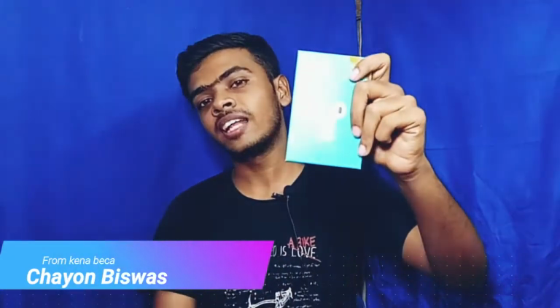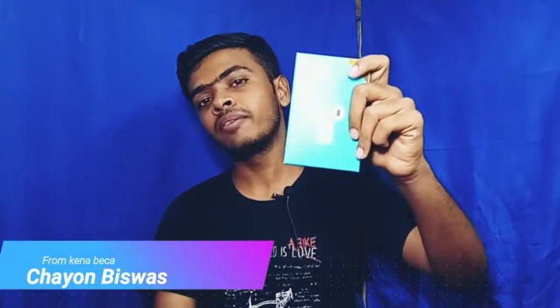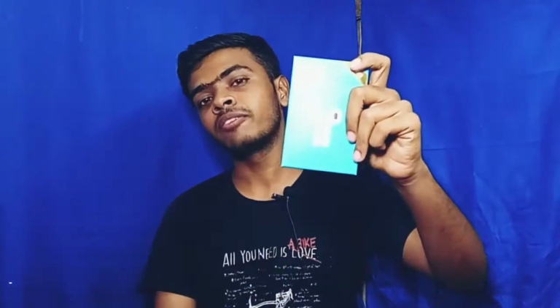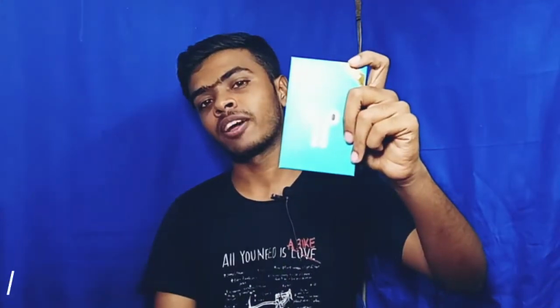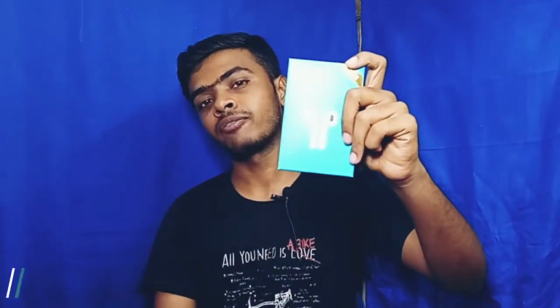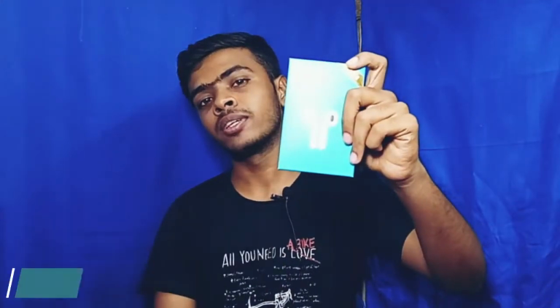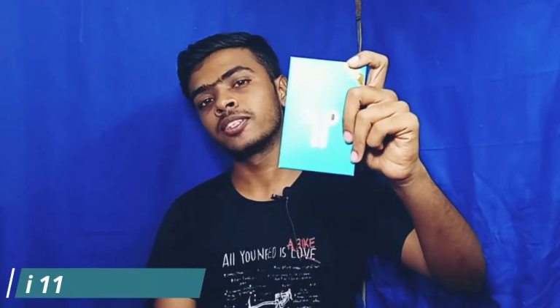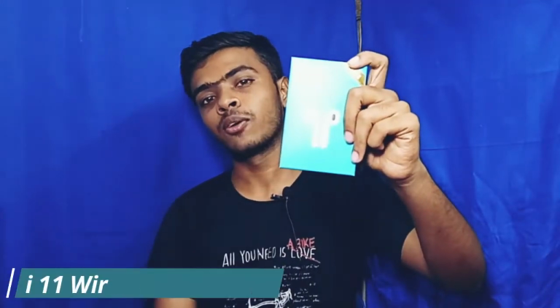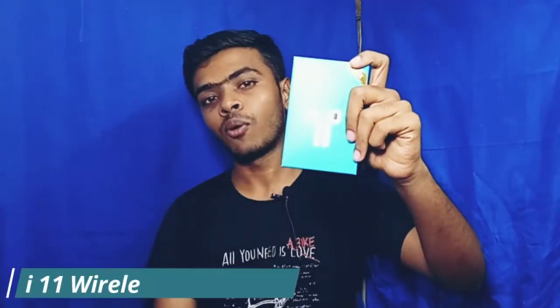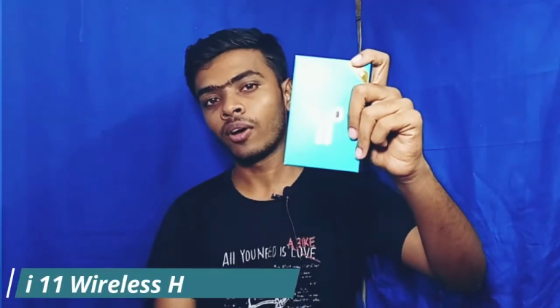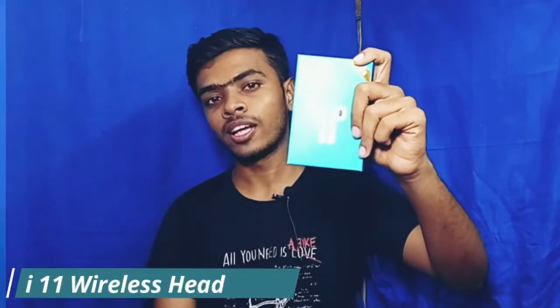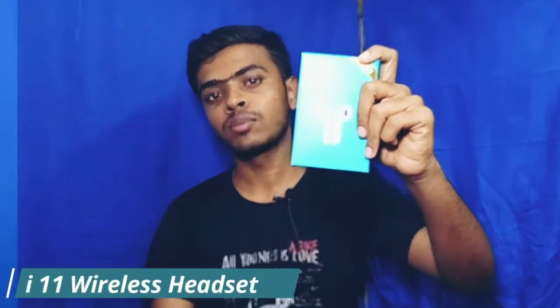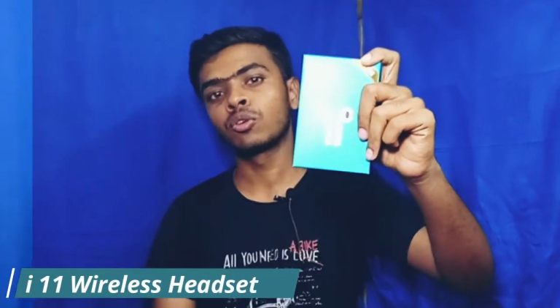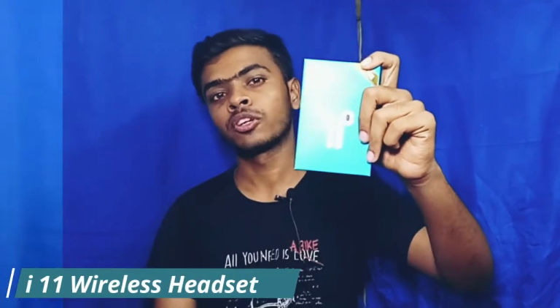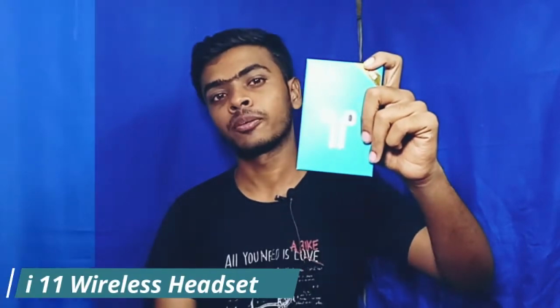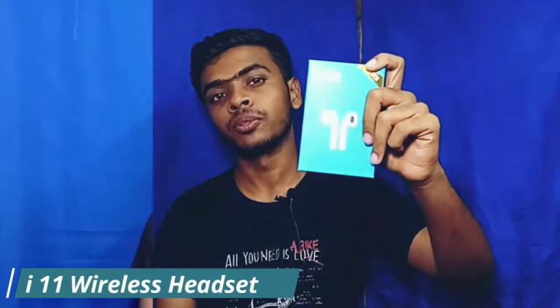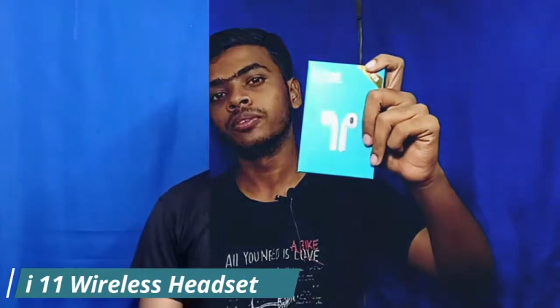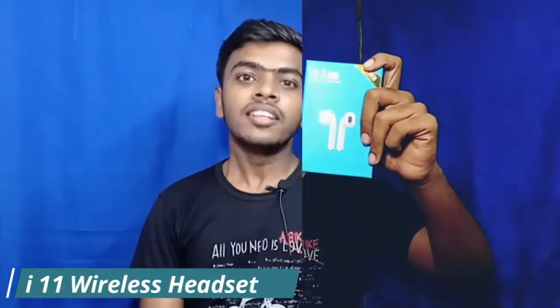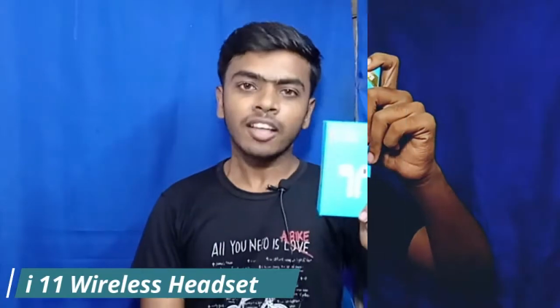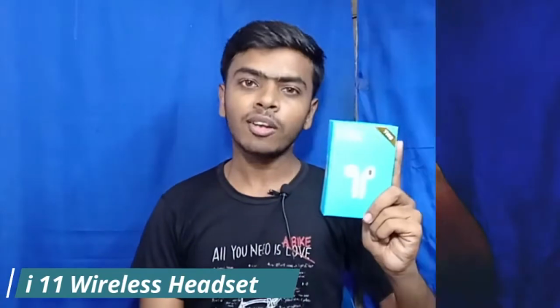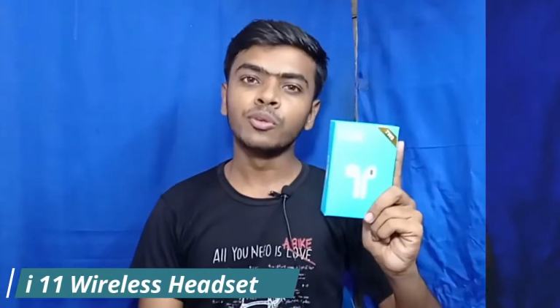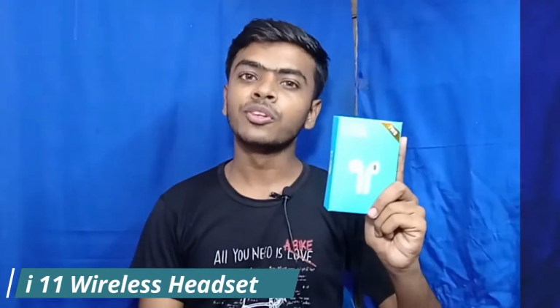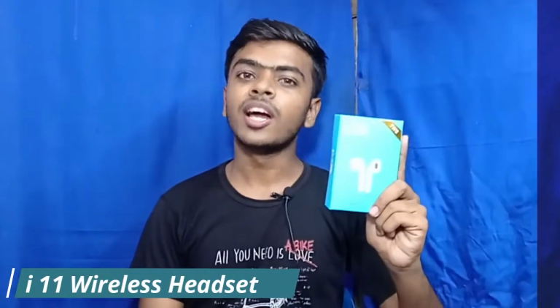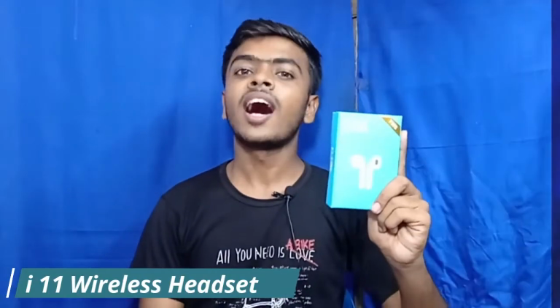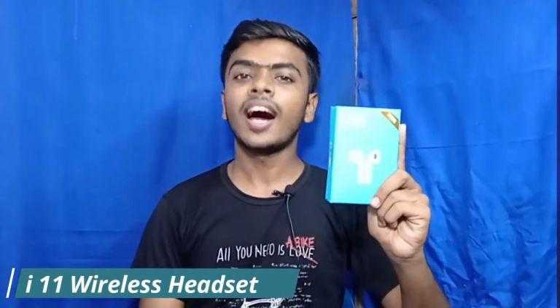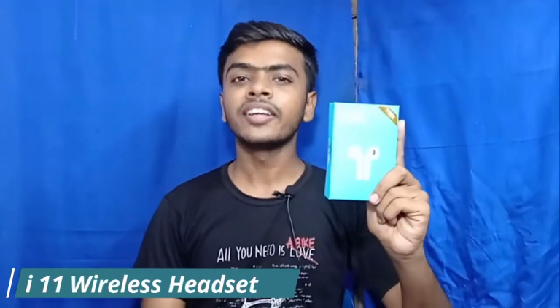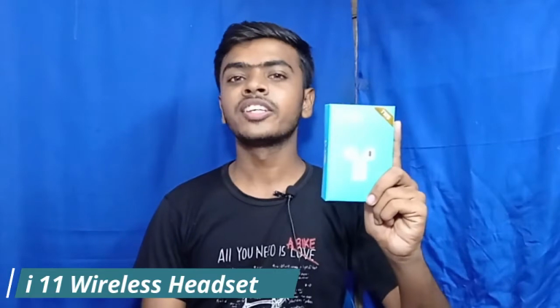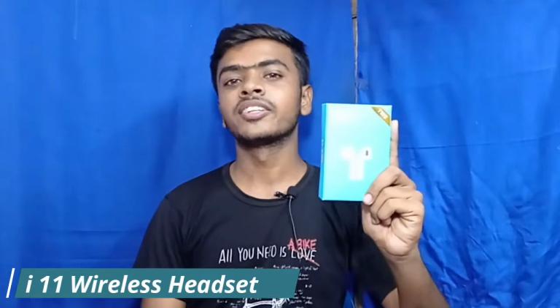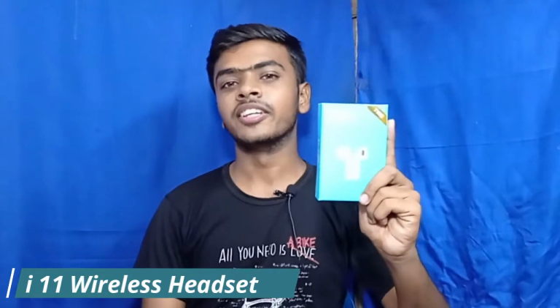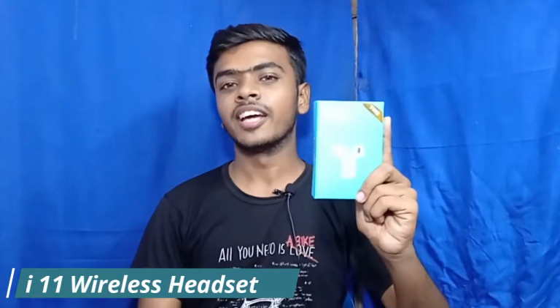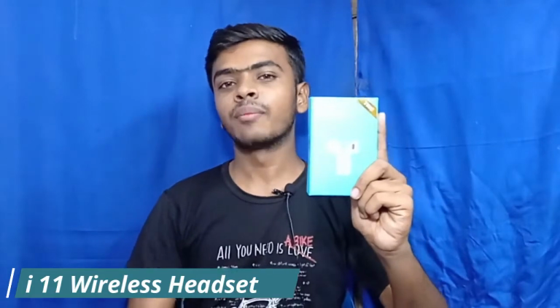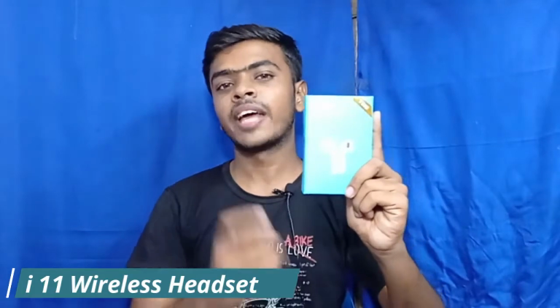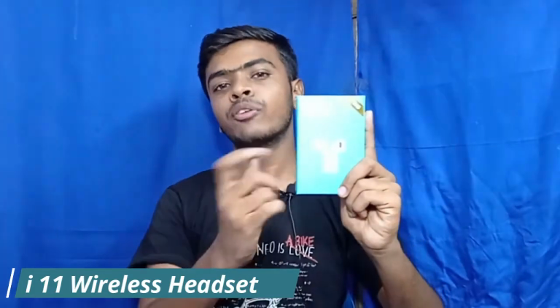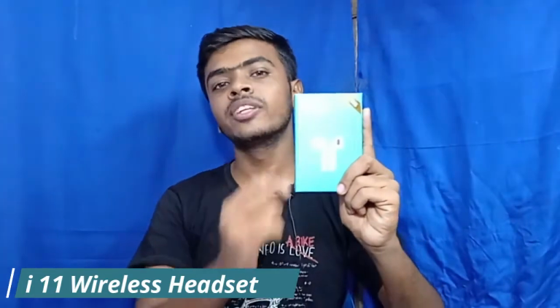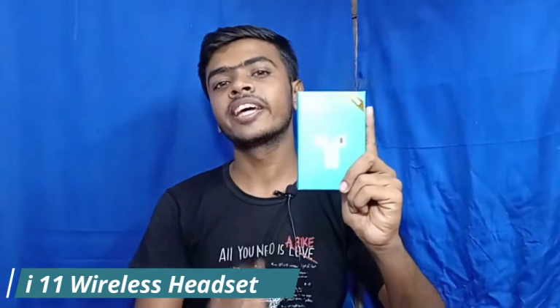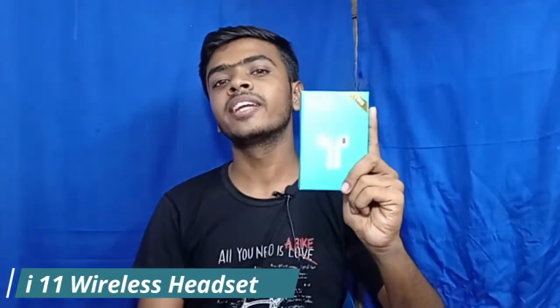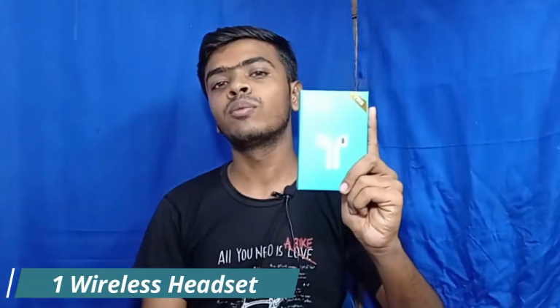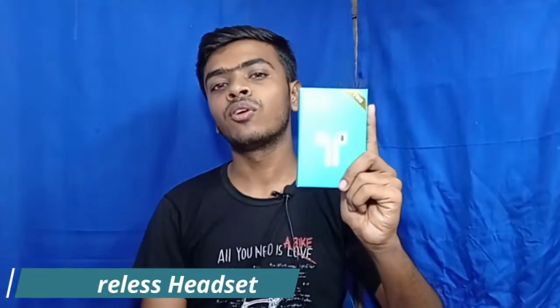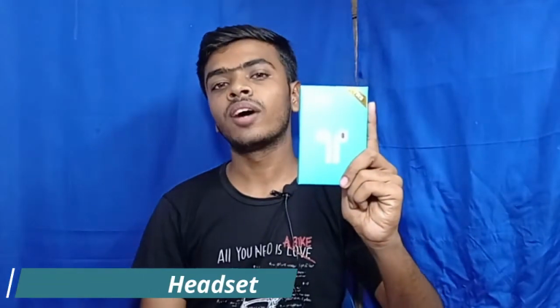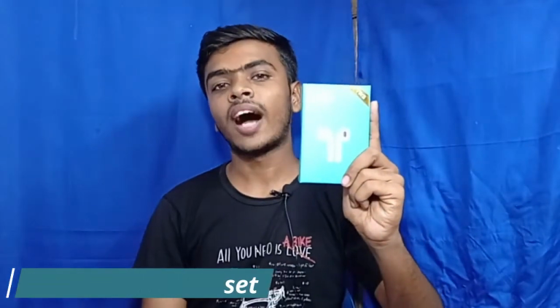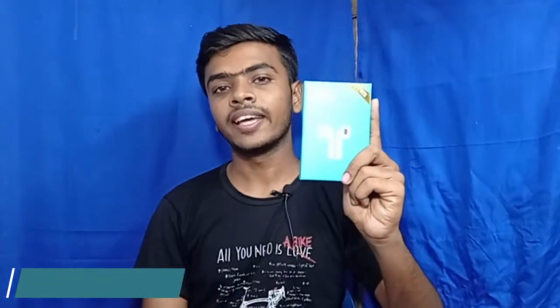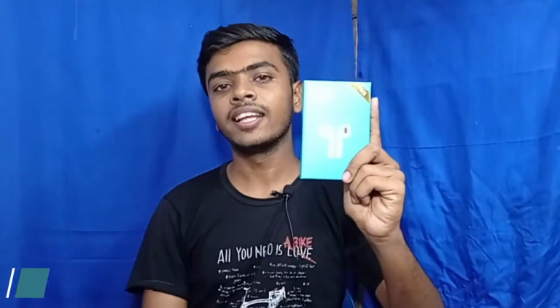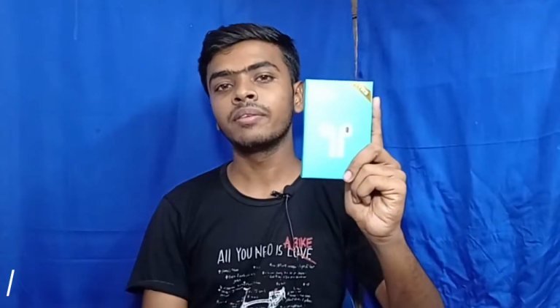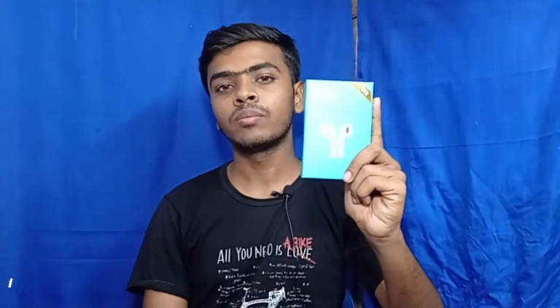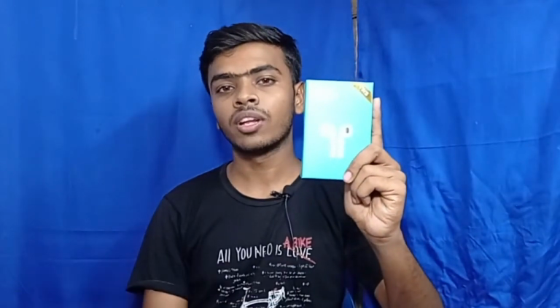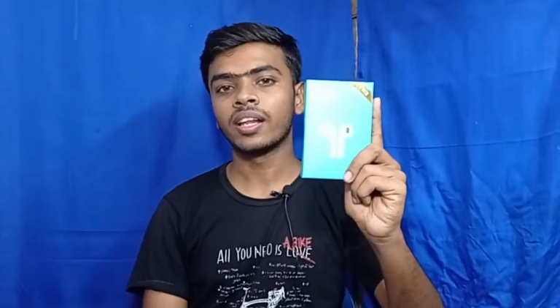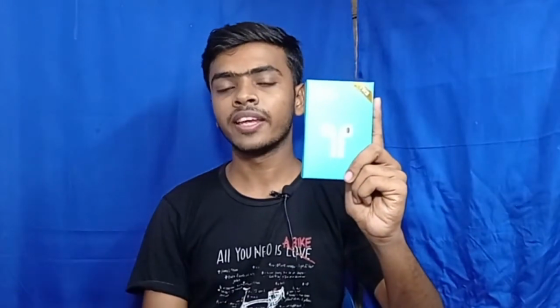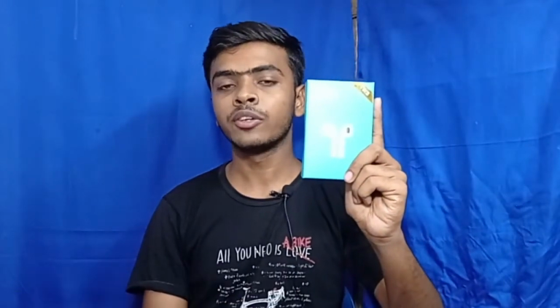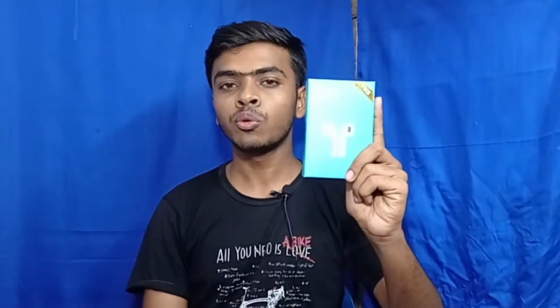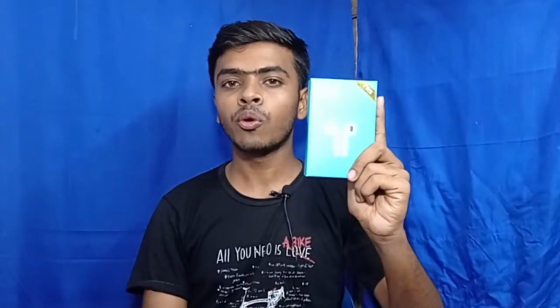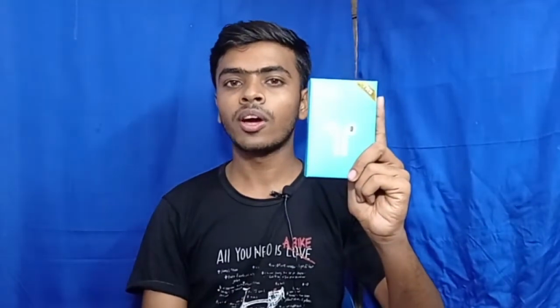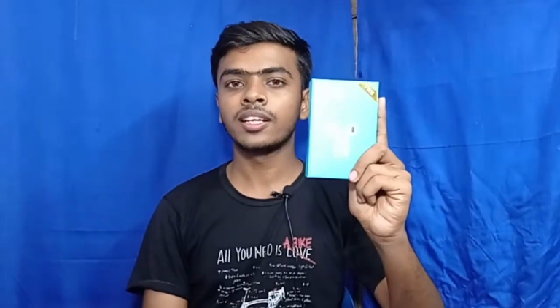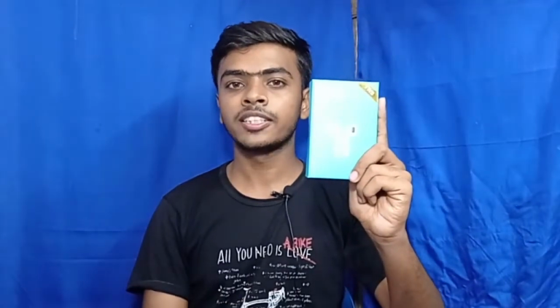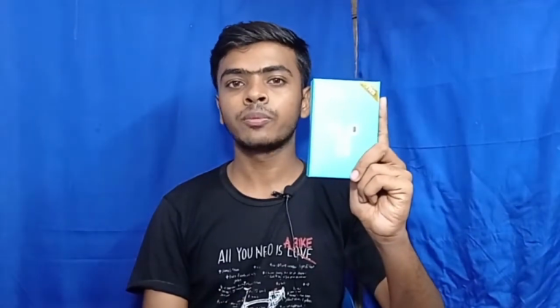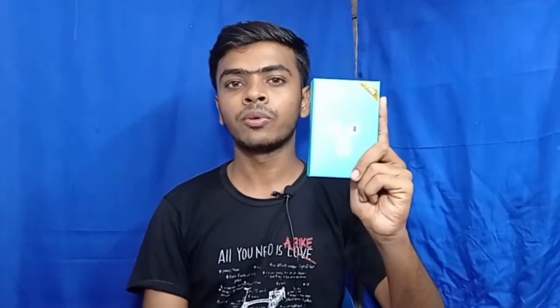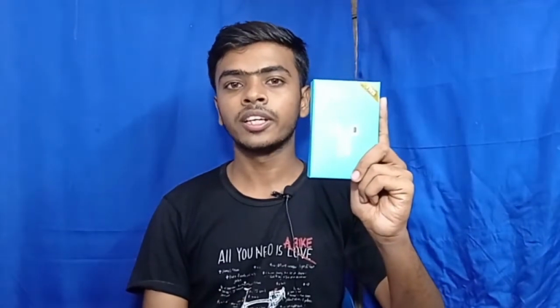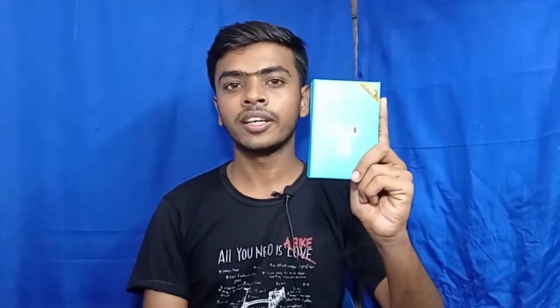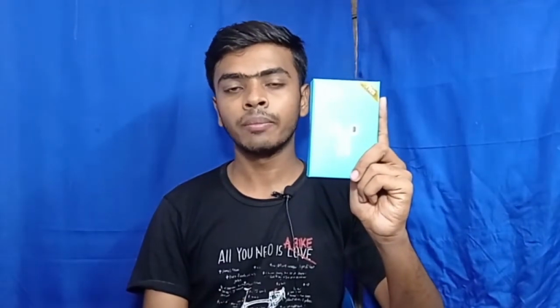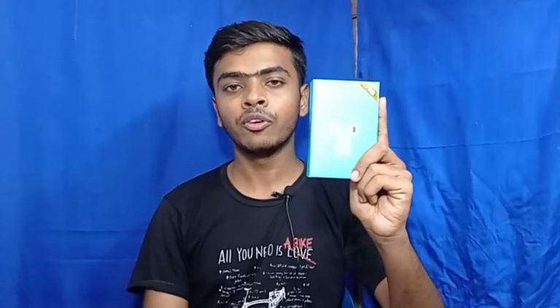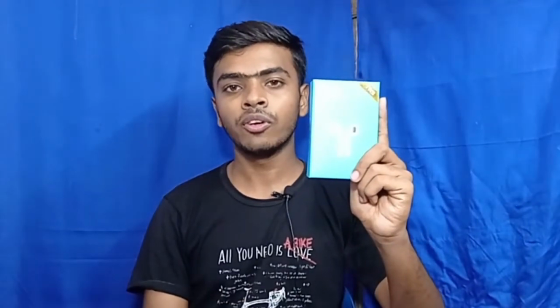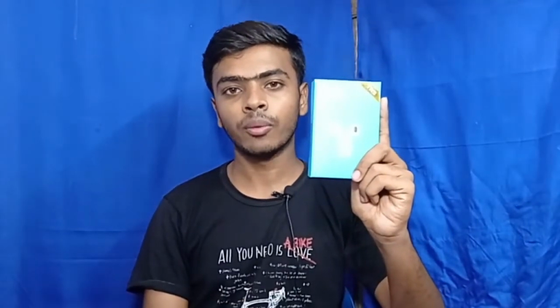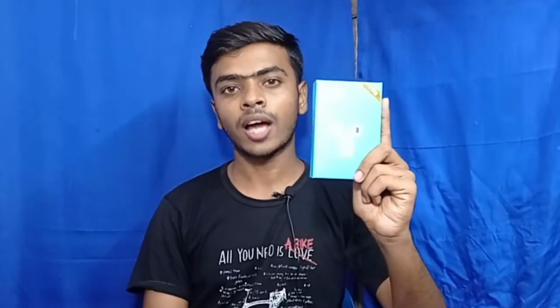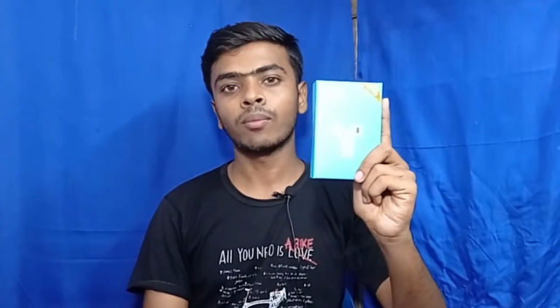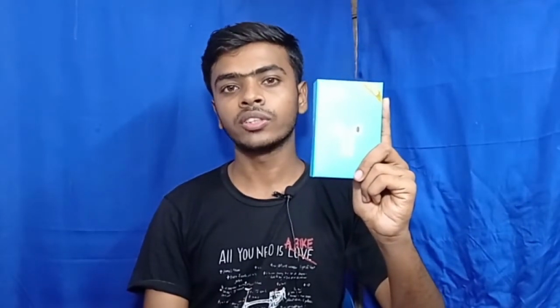We are reviewing the i11 5.0 Oilers Bluetooth headphone. We are going to show you the true wireless headphone and unboxing.